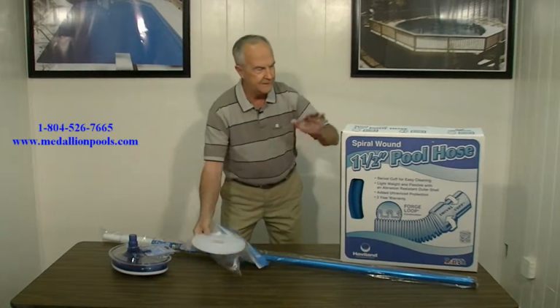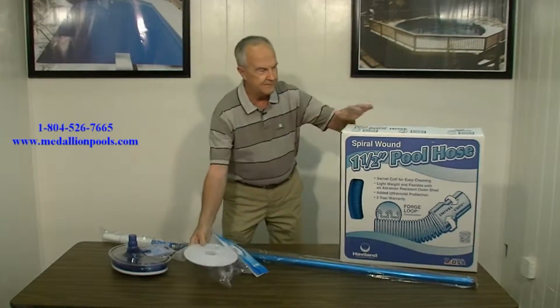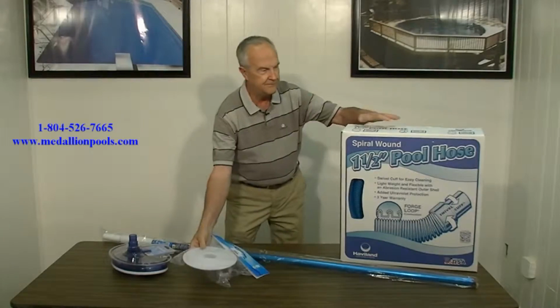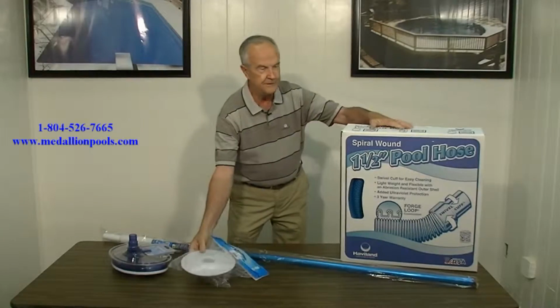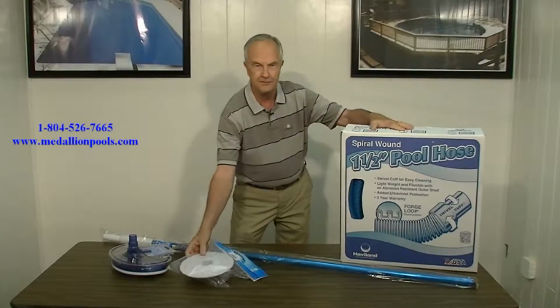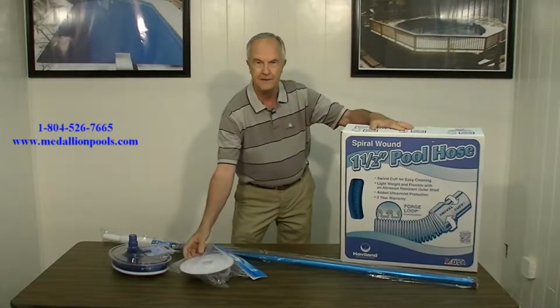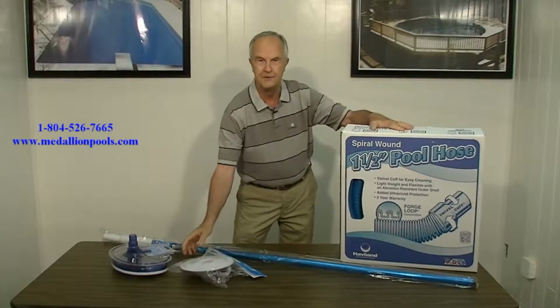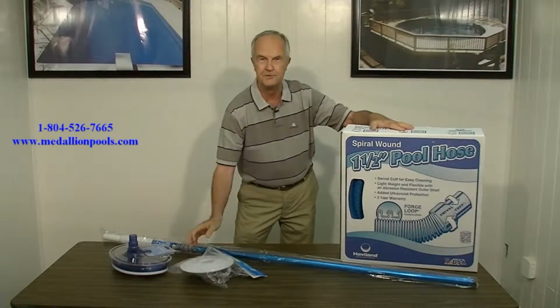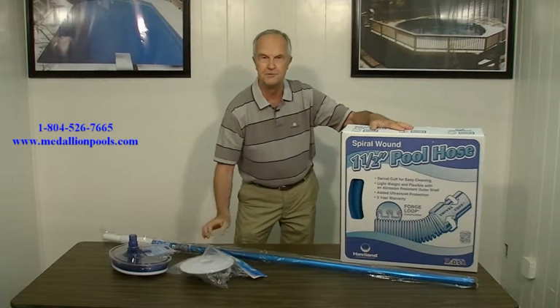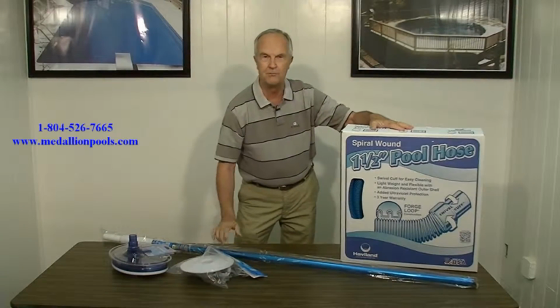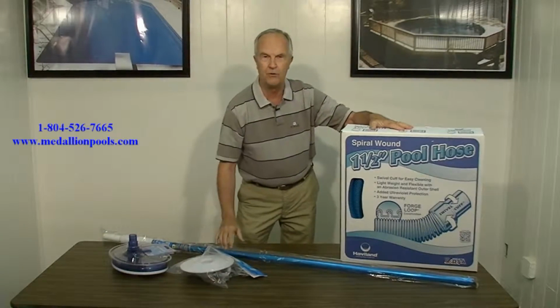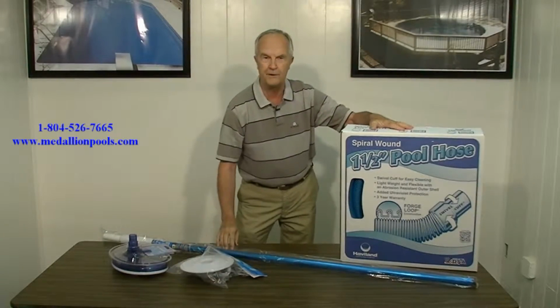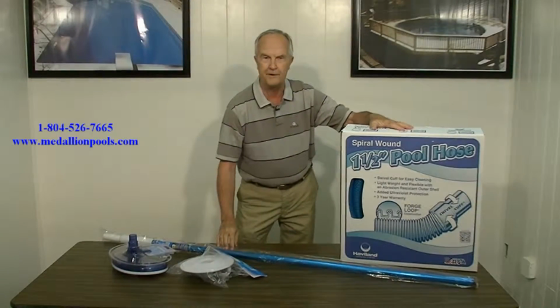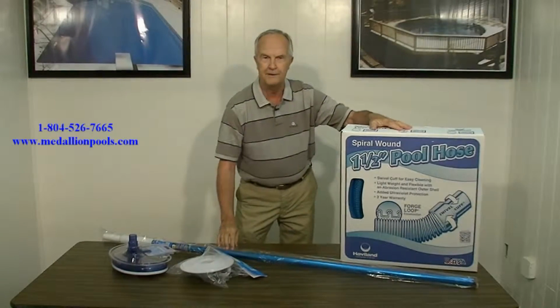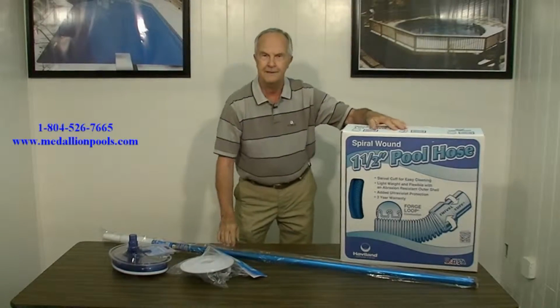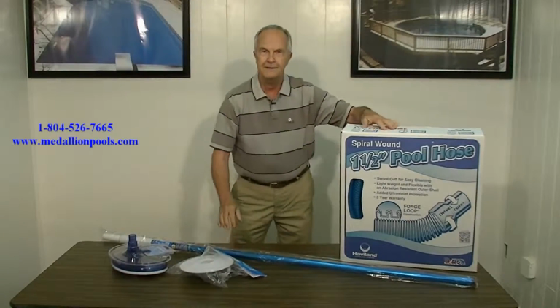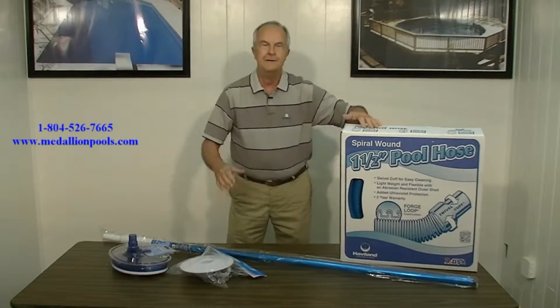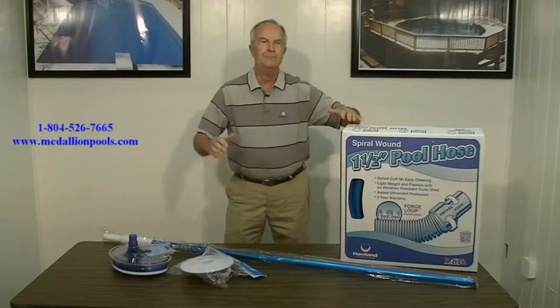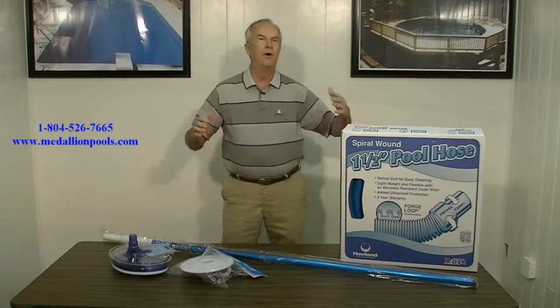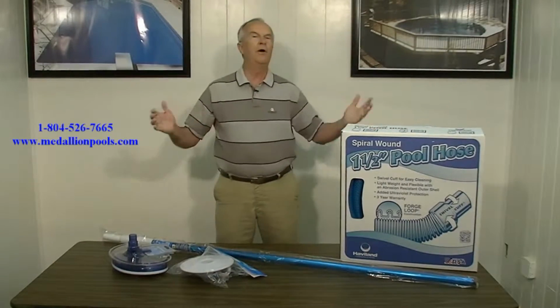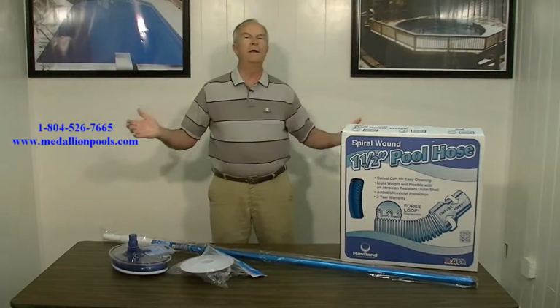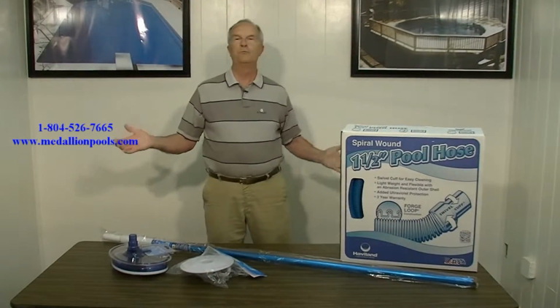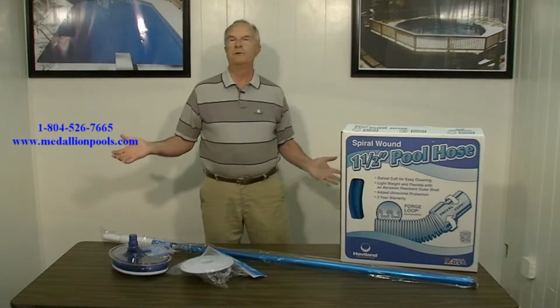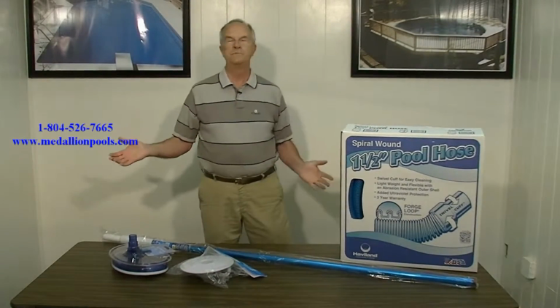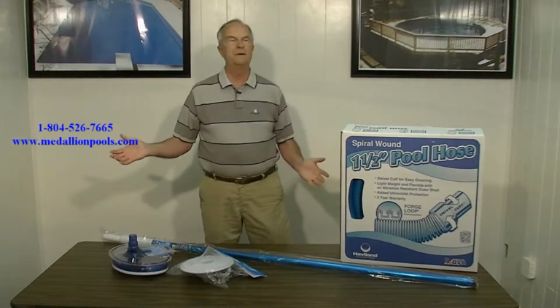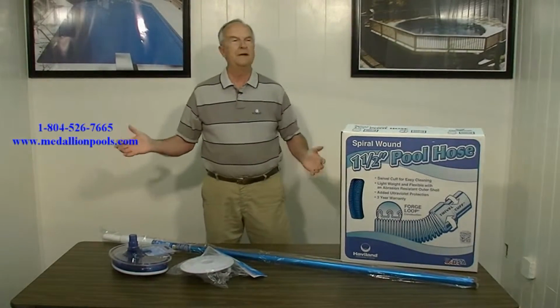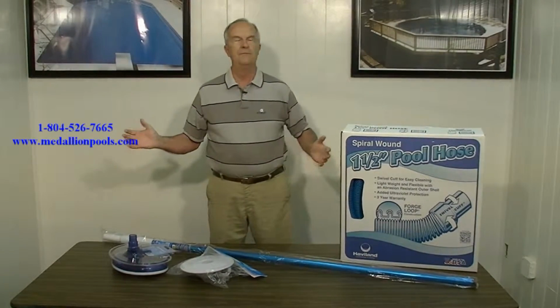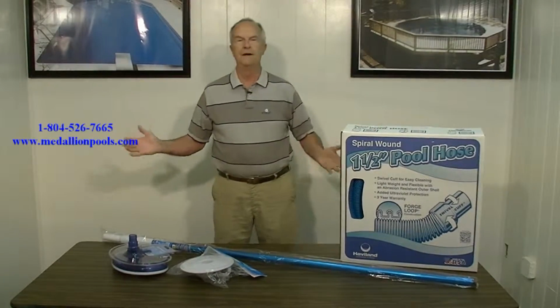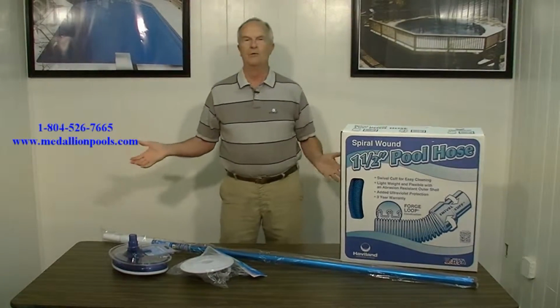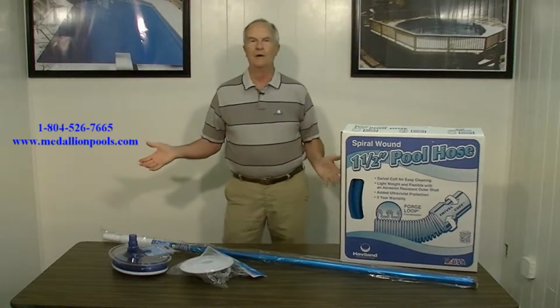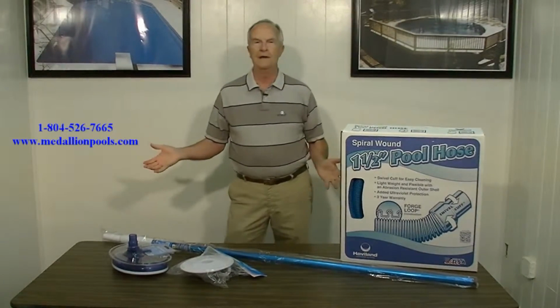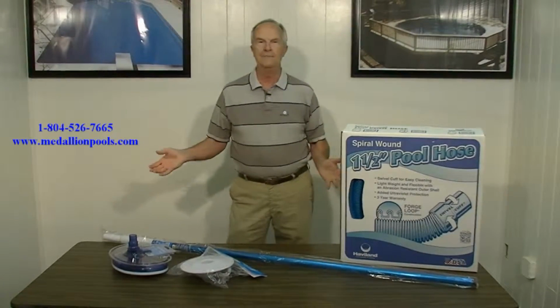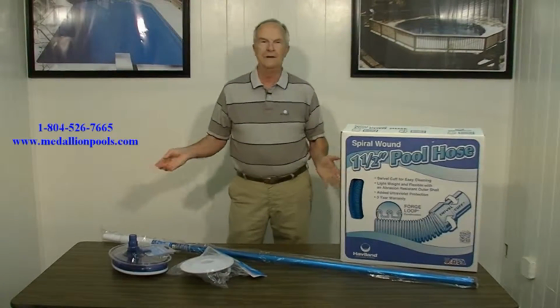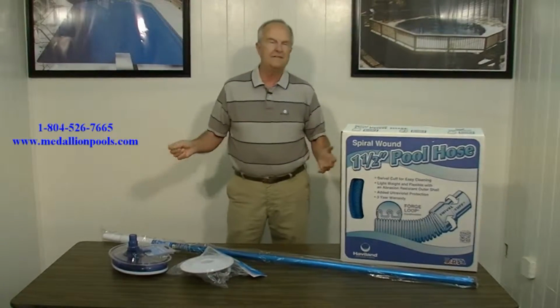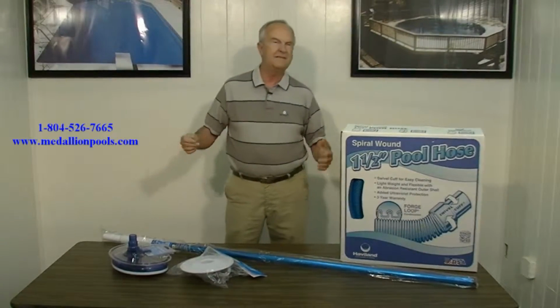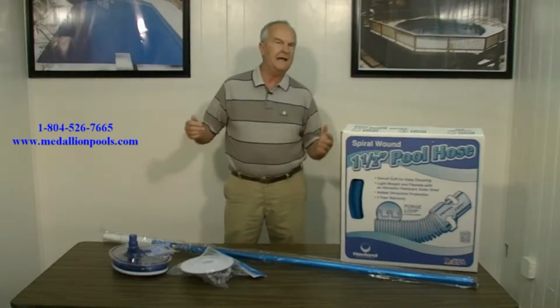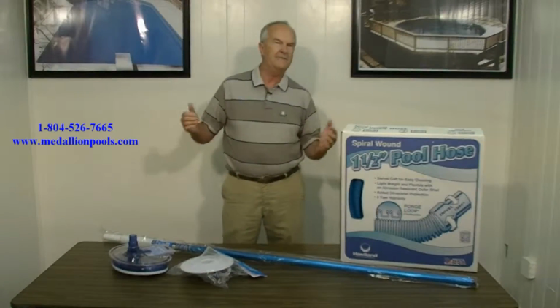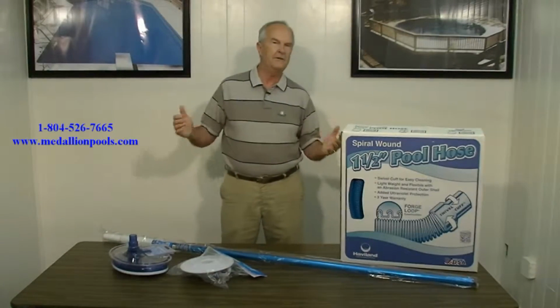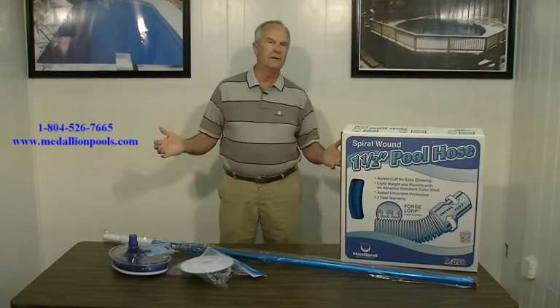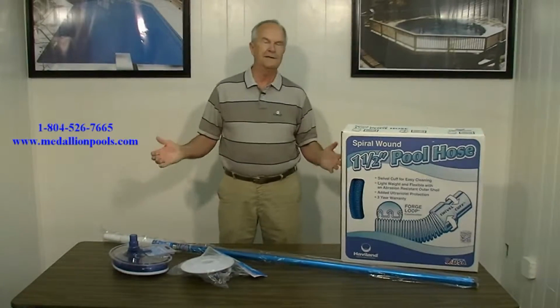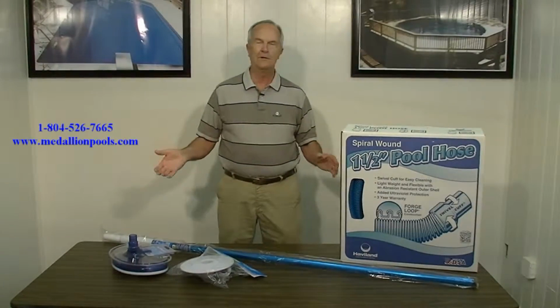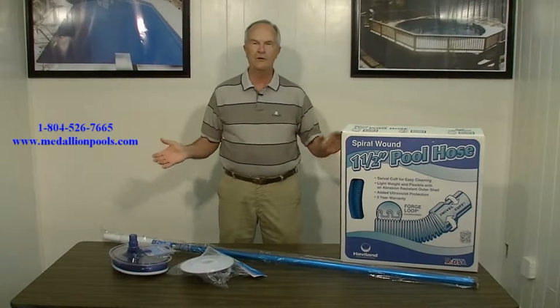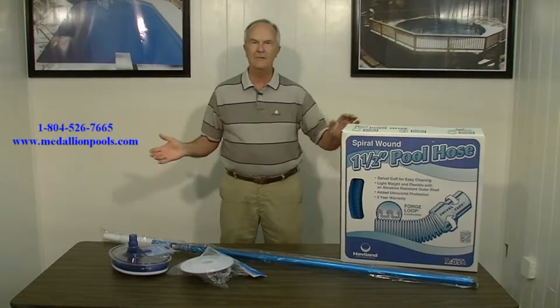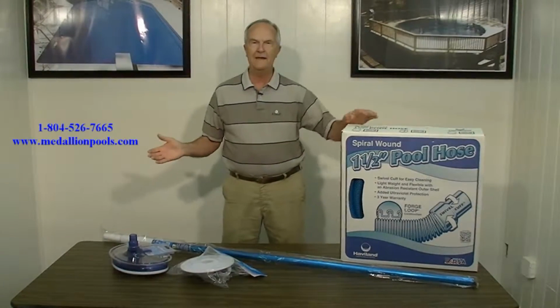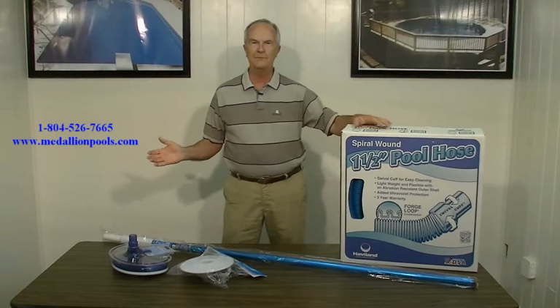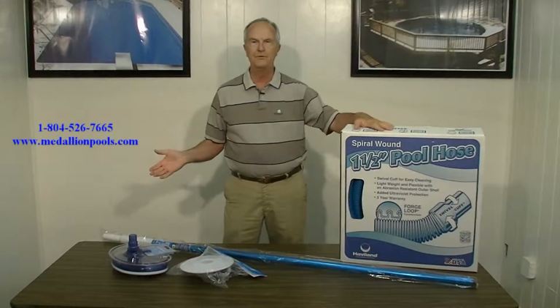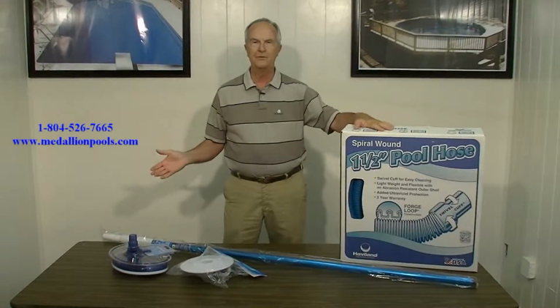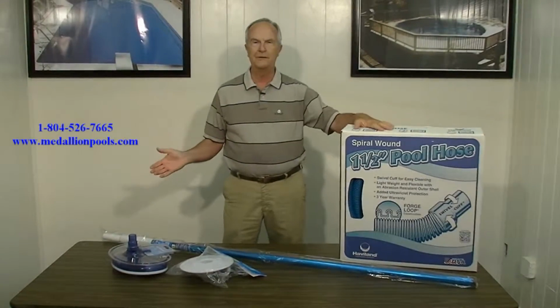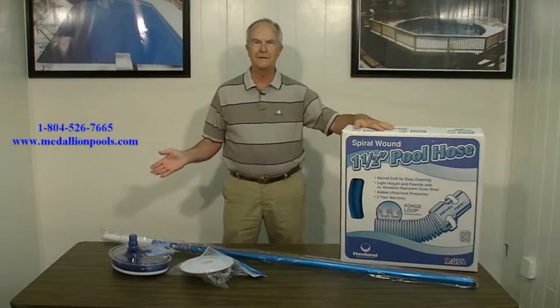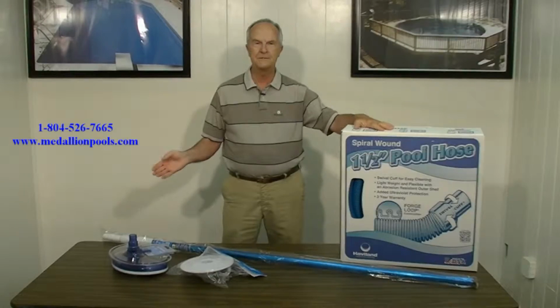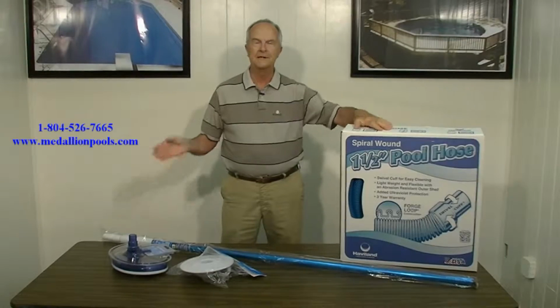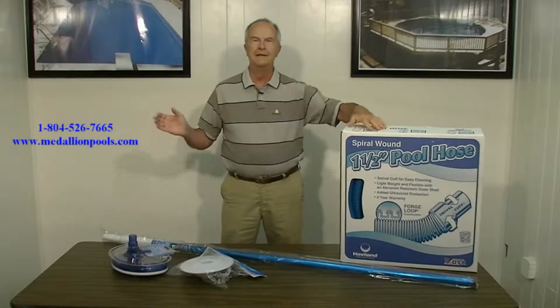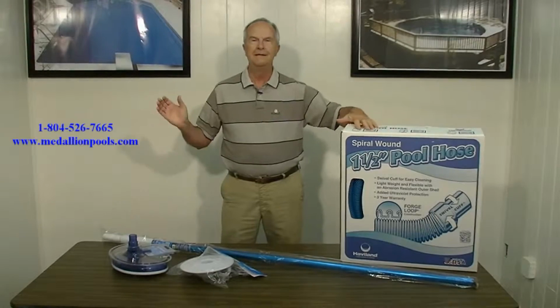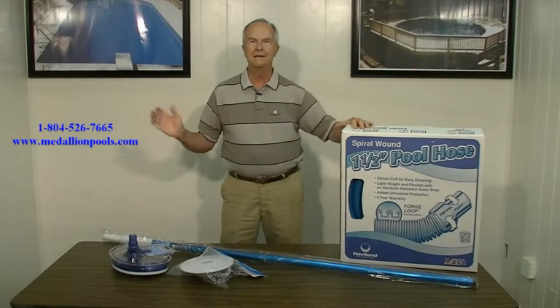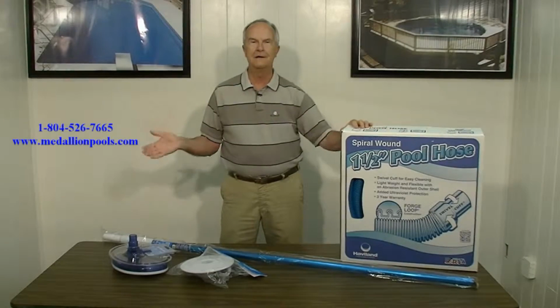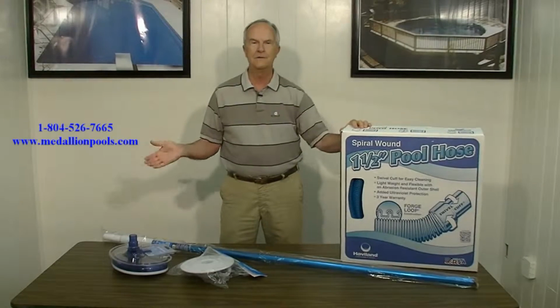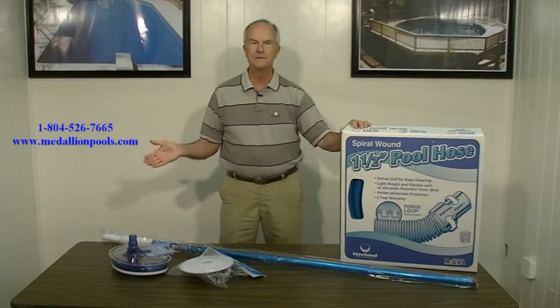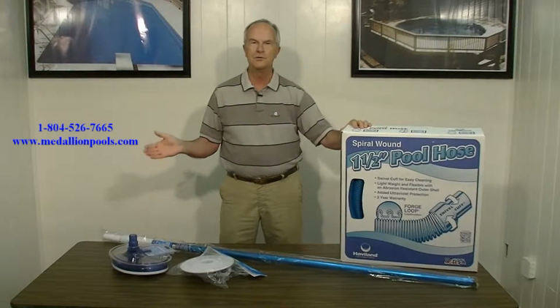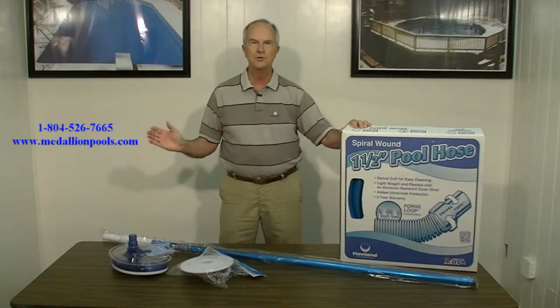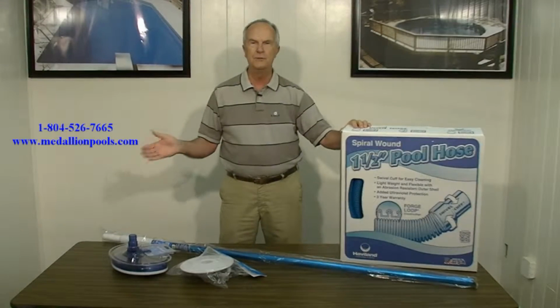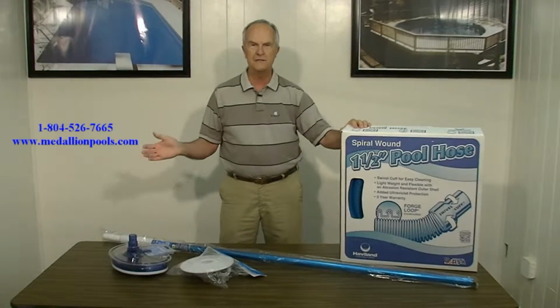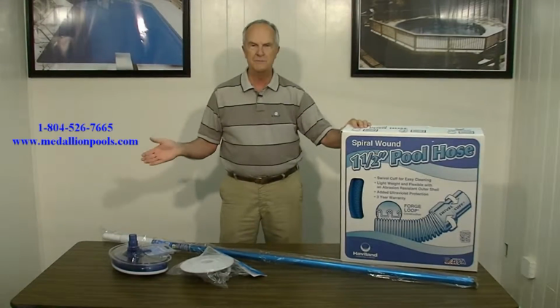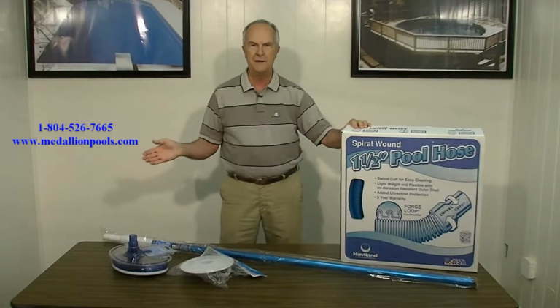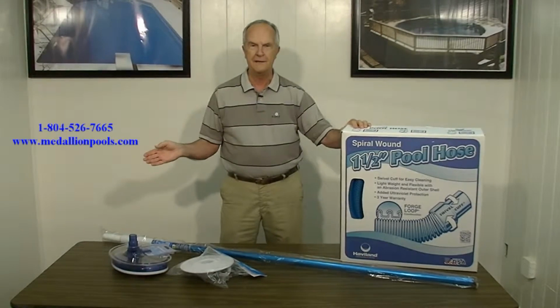You fill the hose with water. There must be a better way, but every time you look at automatic pool cleaners, they cost too much money.